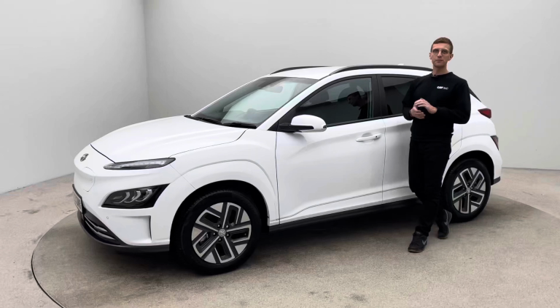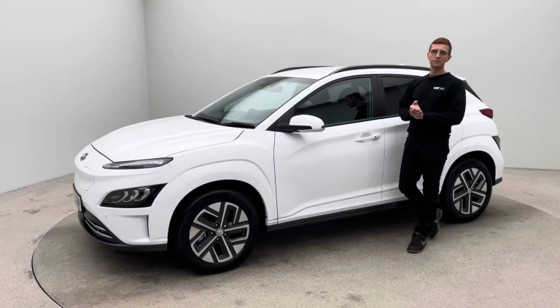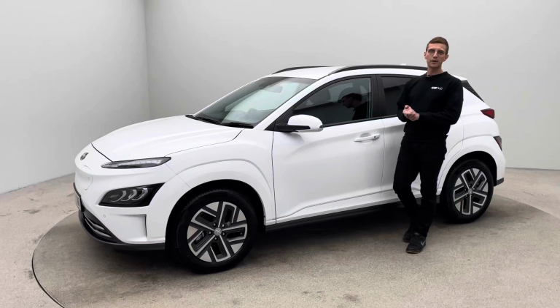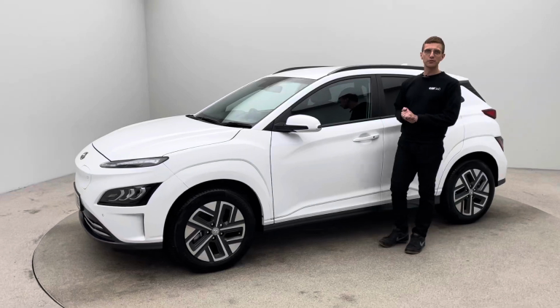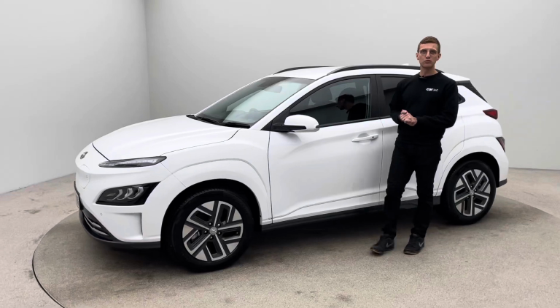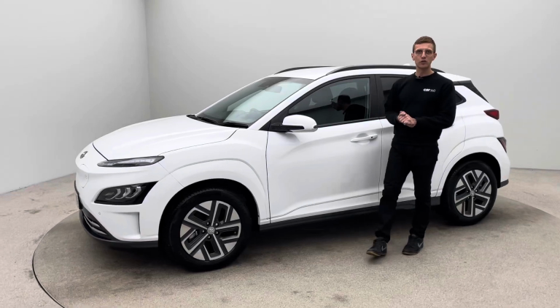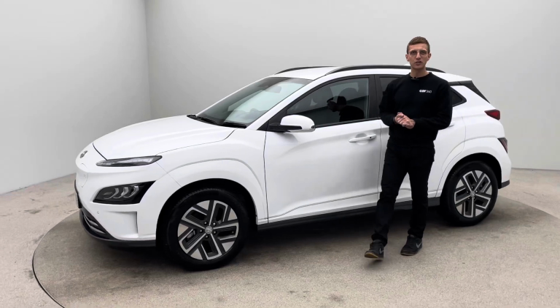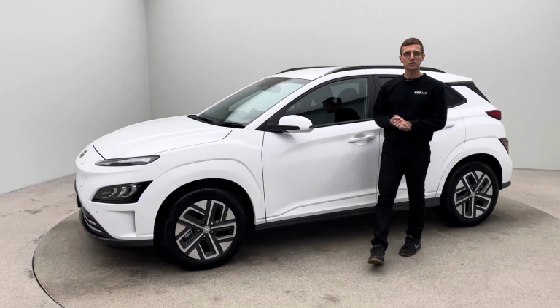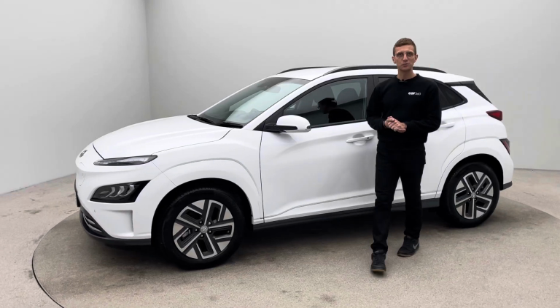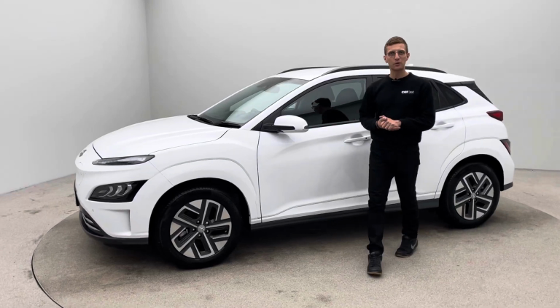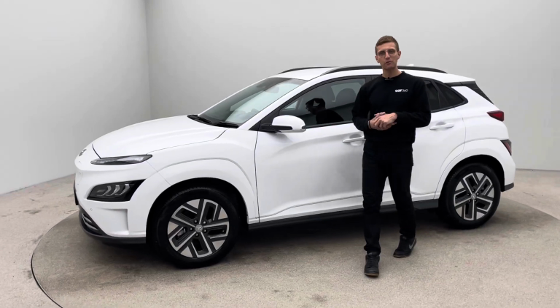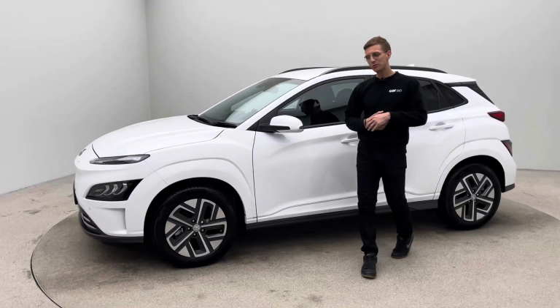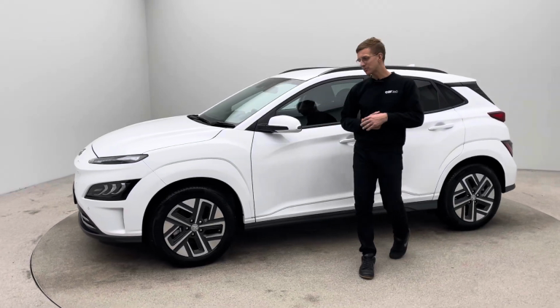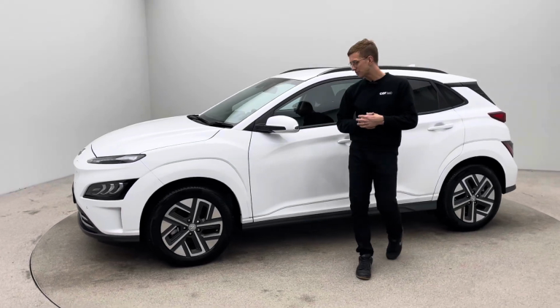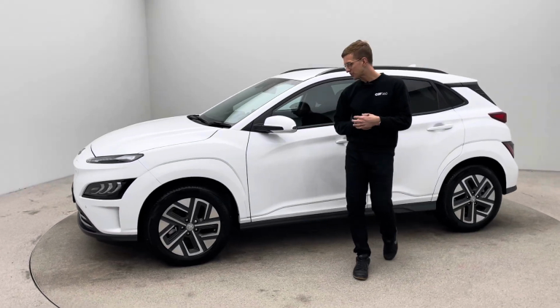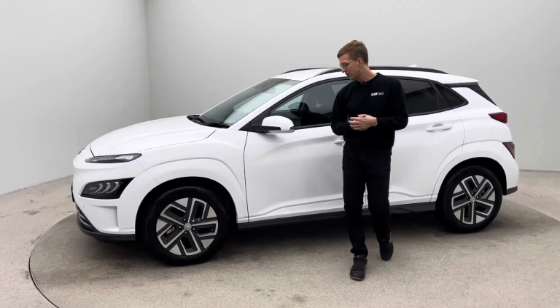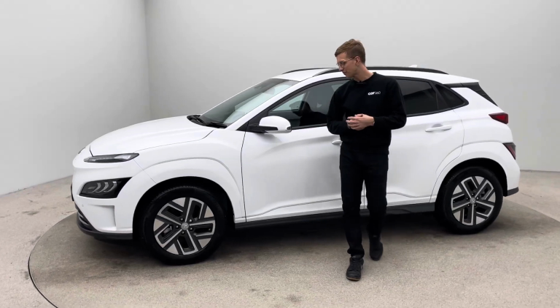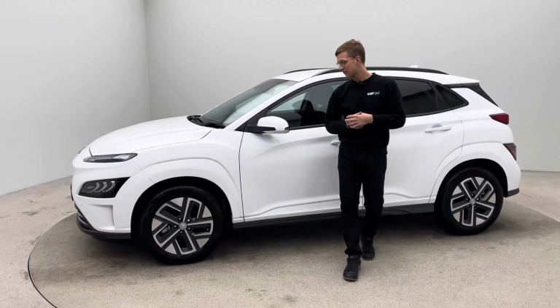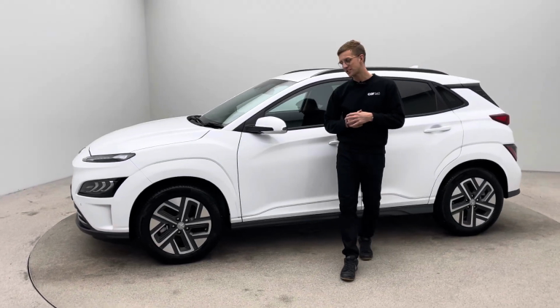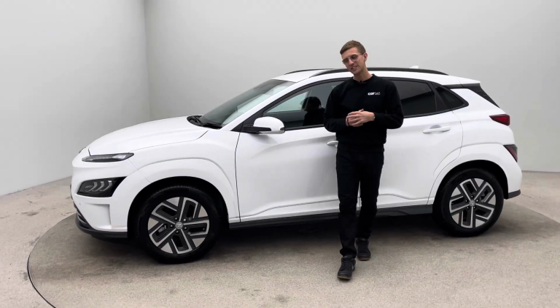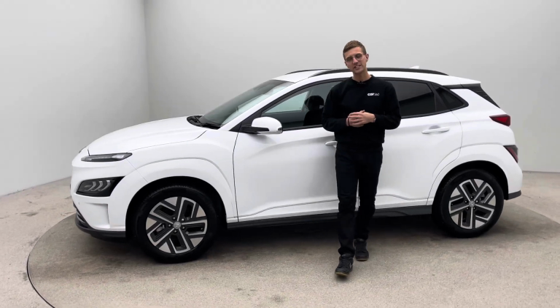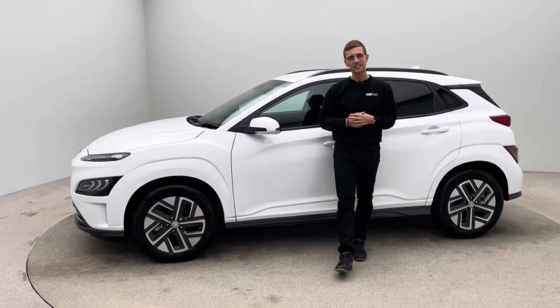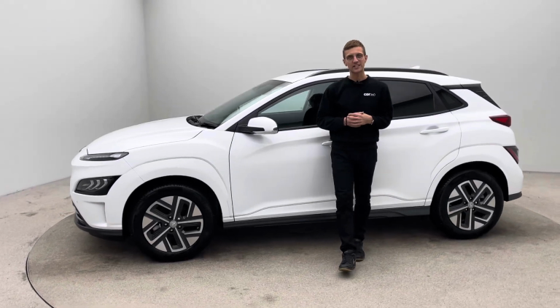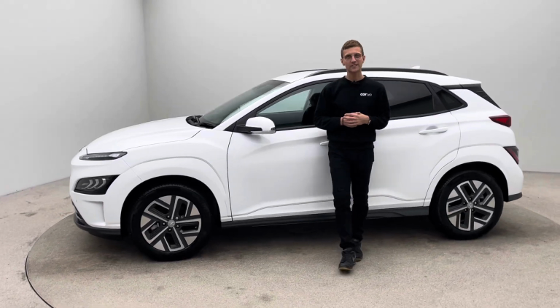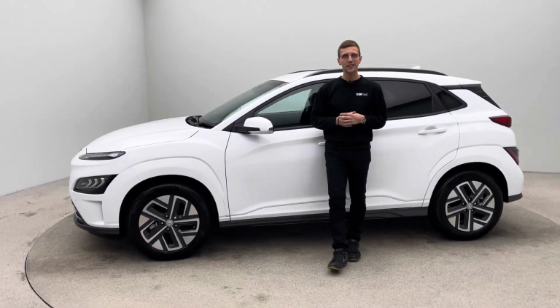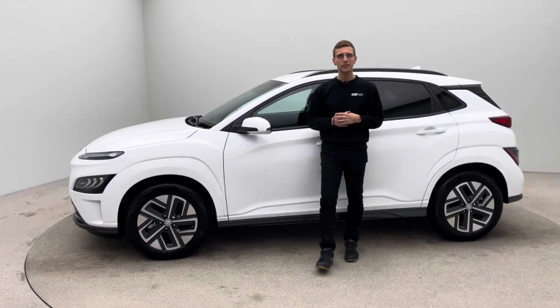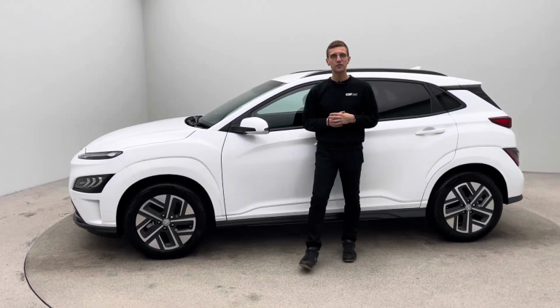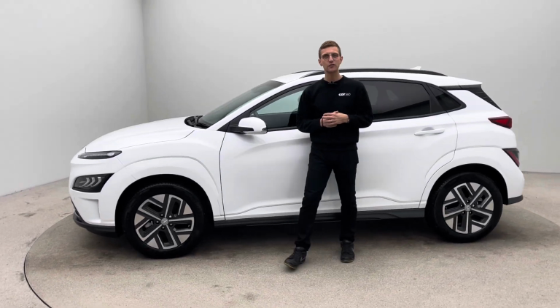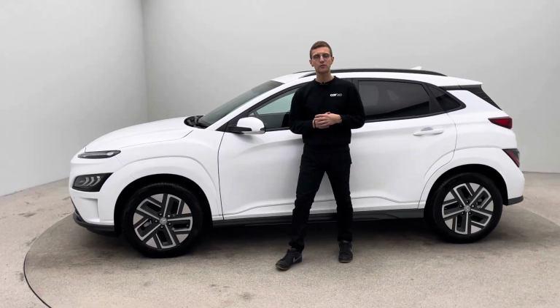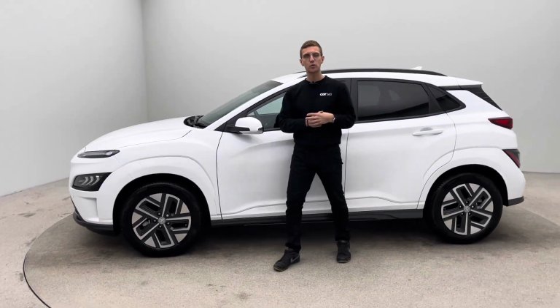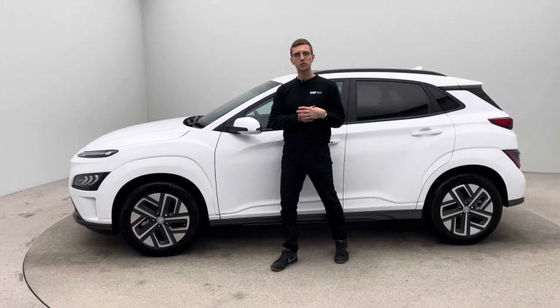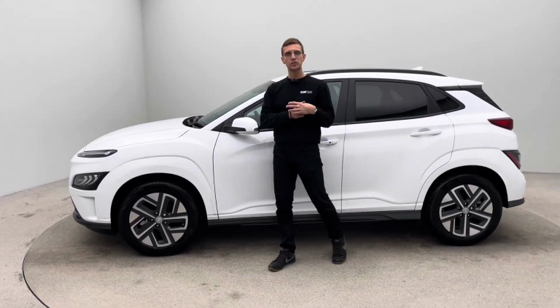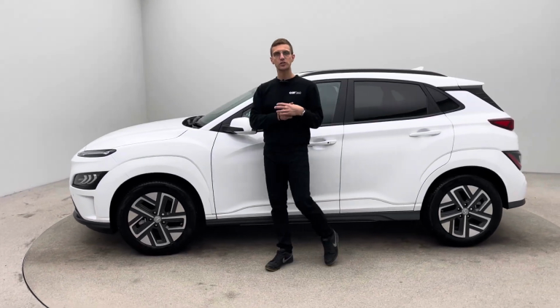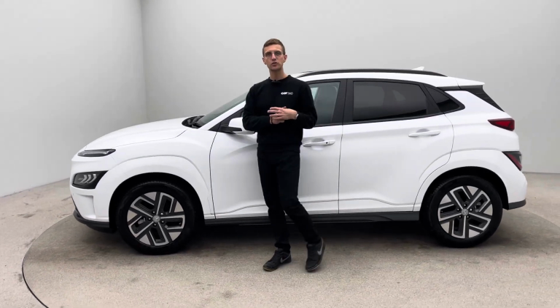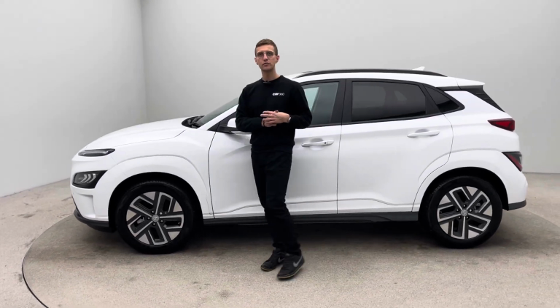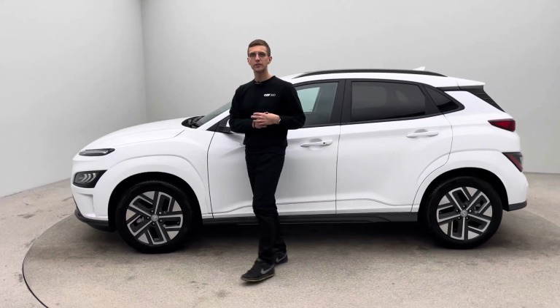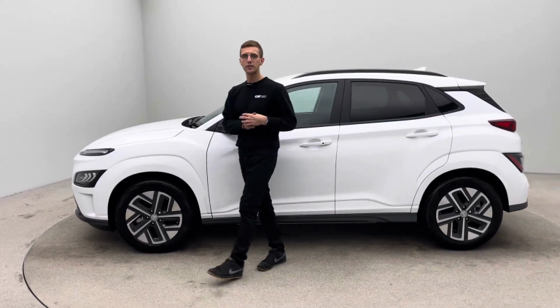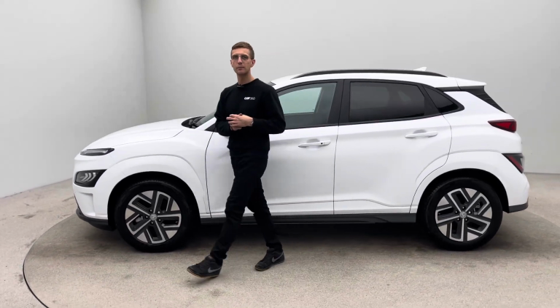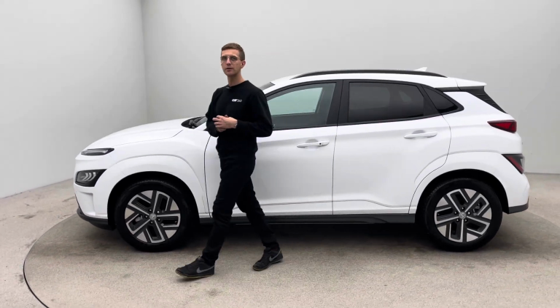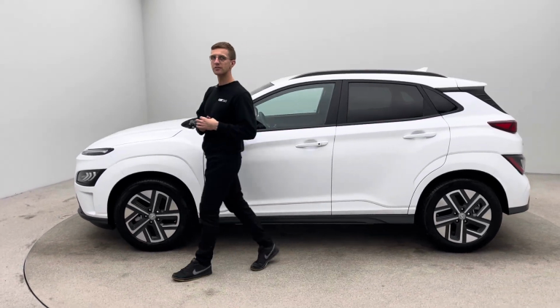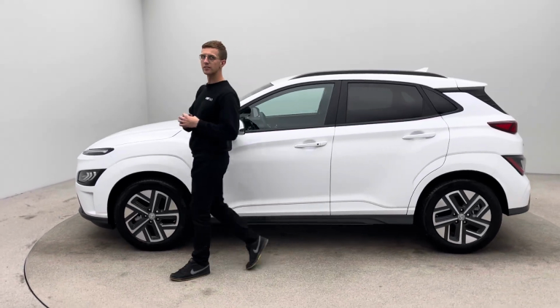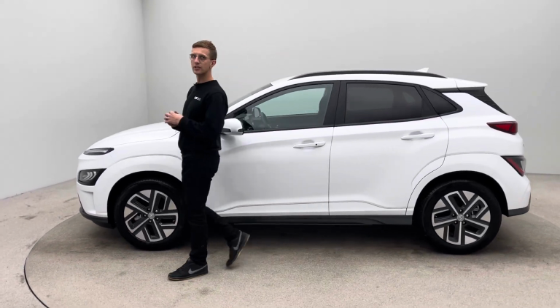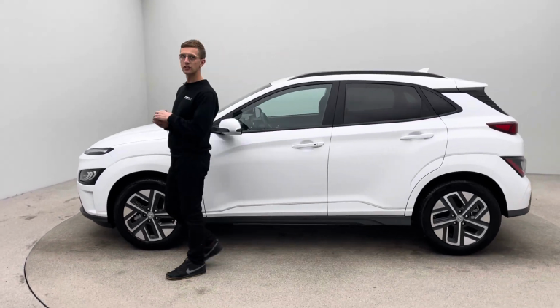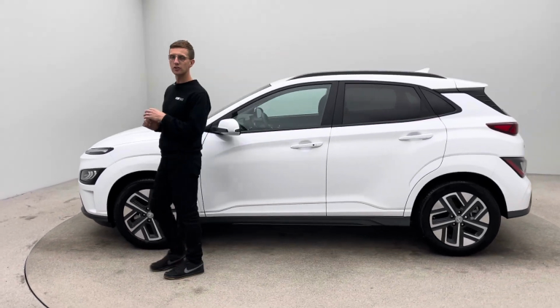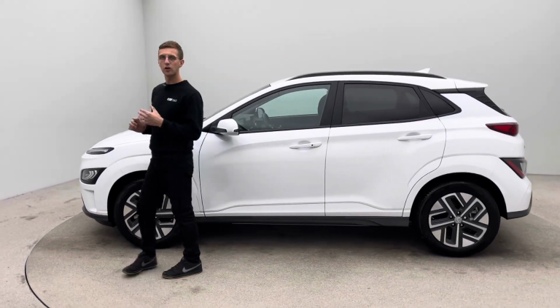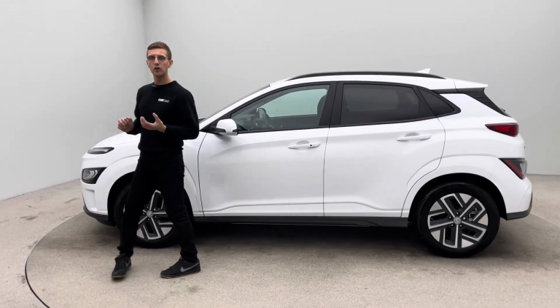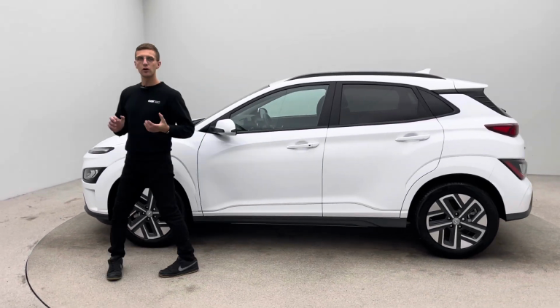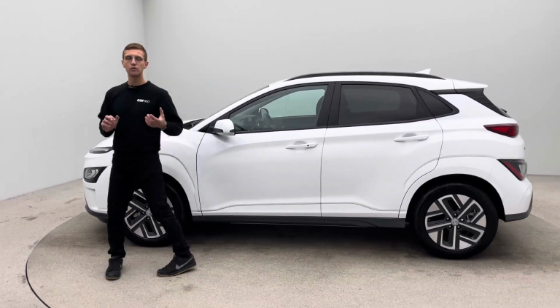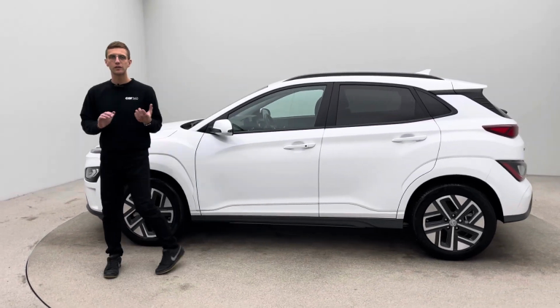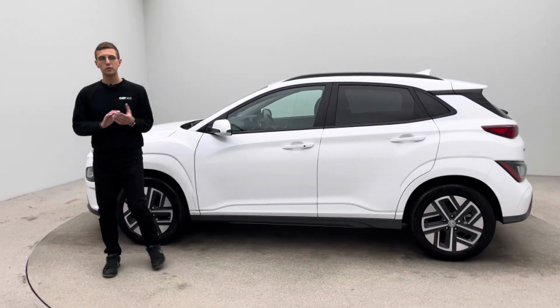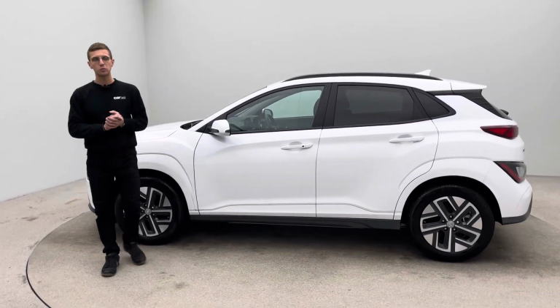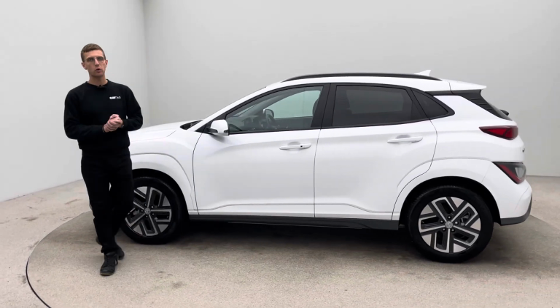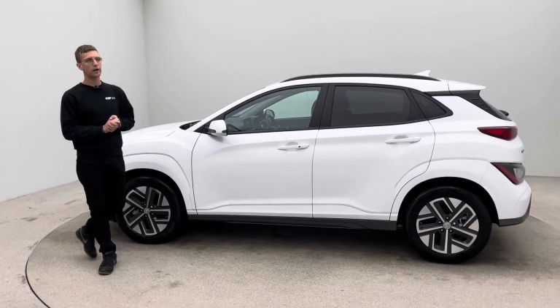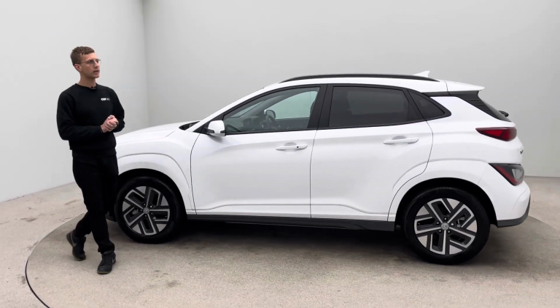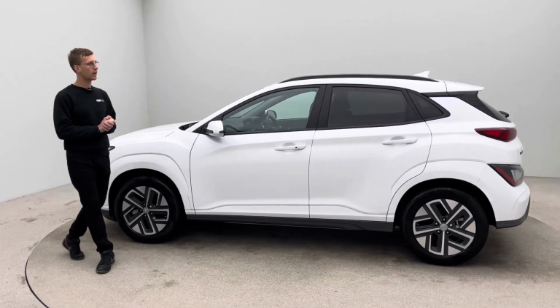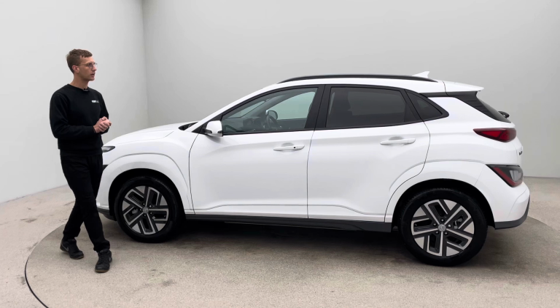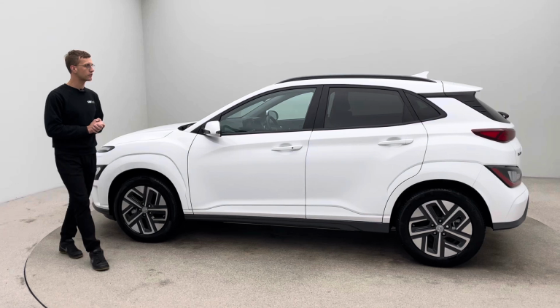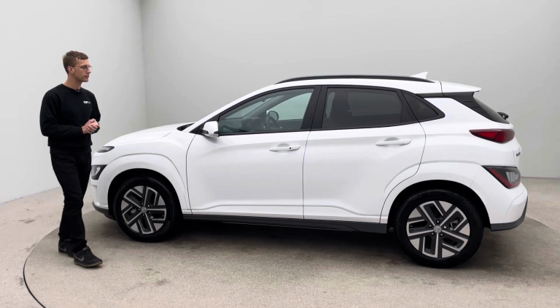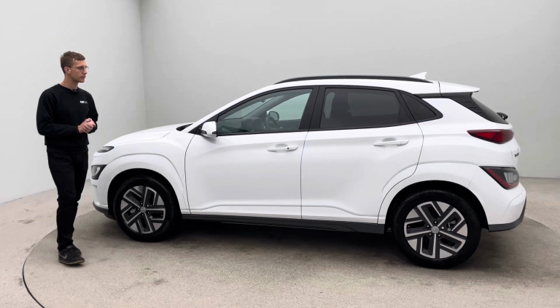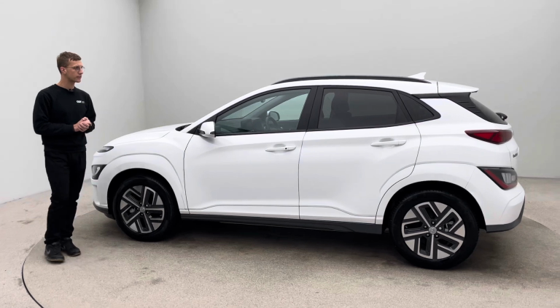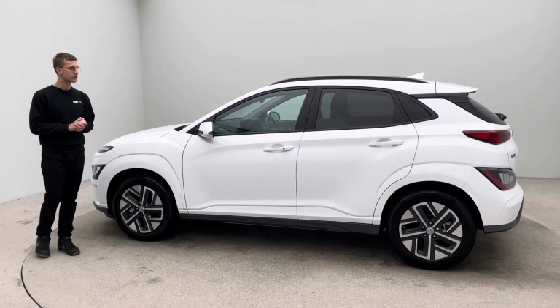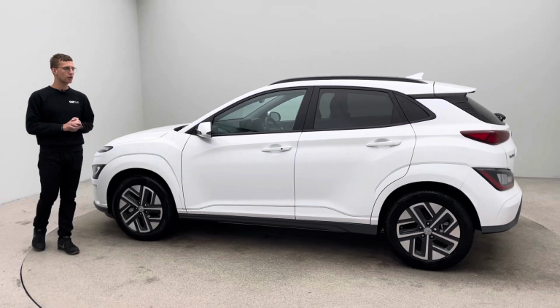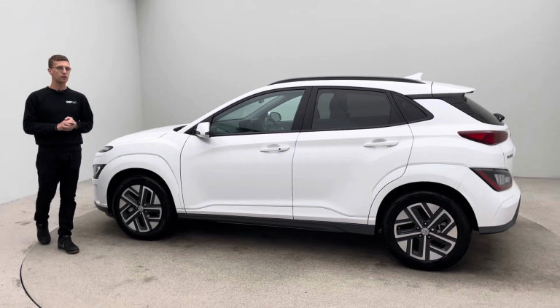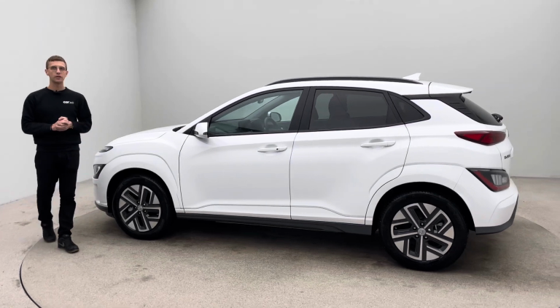Hello, my name is Ross. Welcome to Car360 and thank you for watching a short video presentation on our lovely white Hyundai Kona.